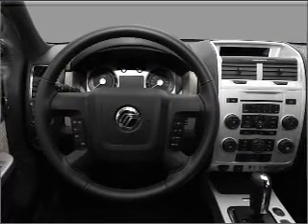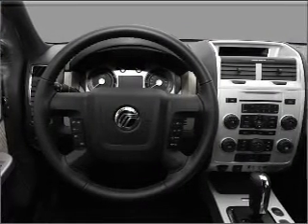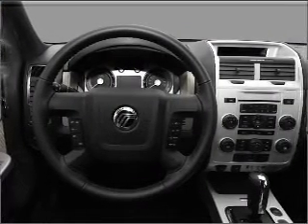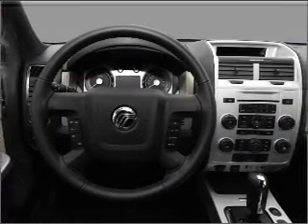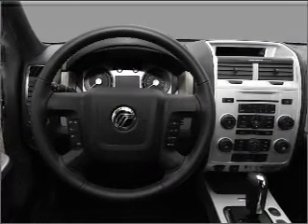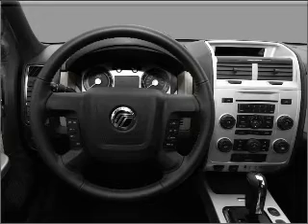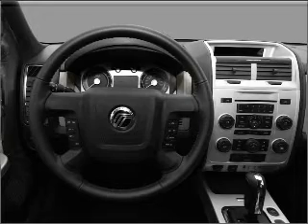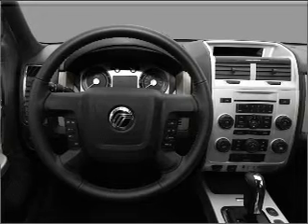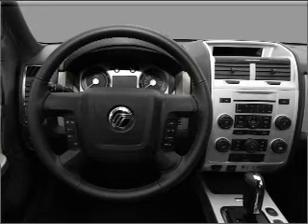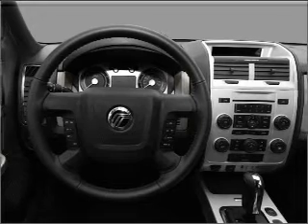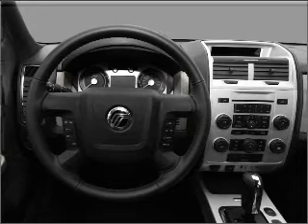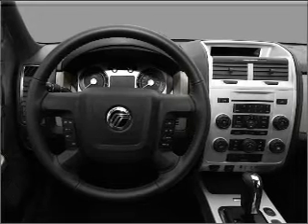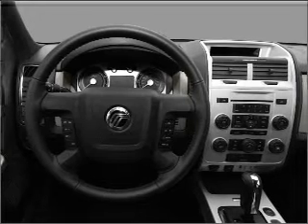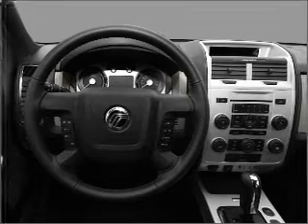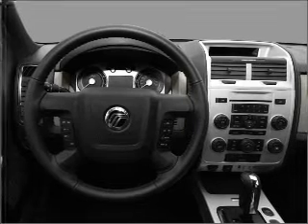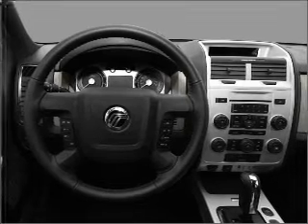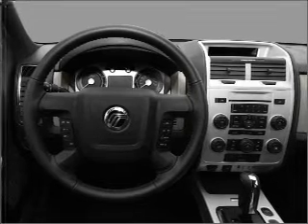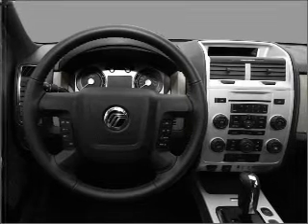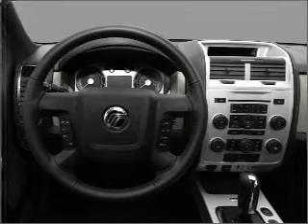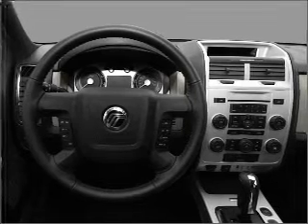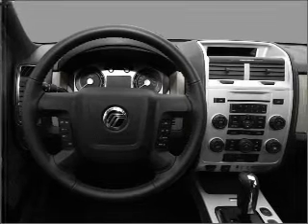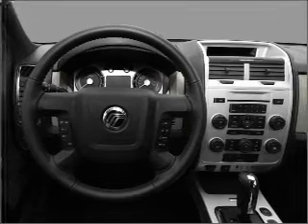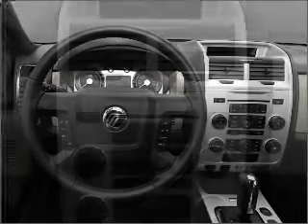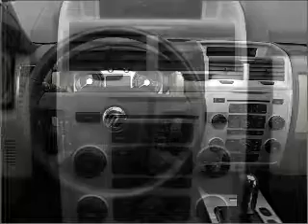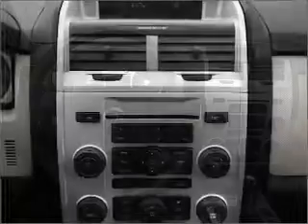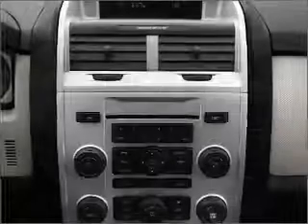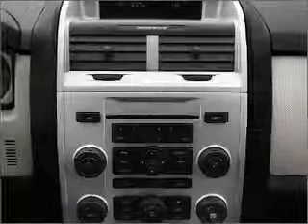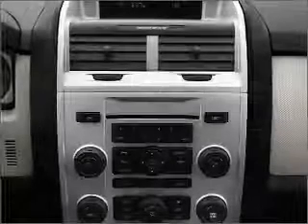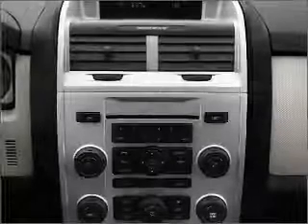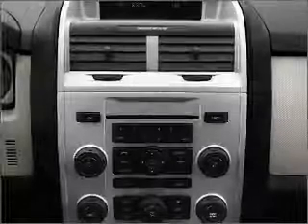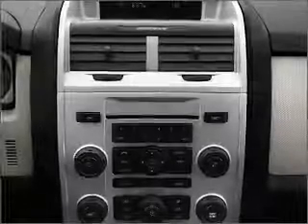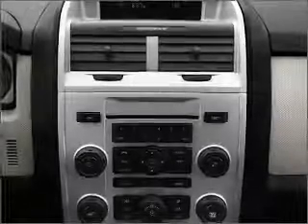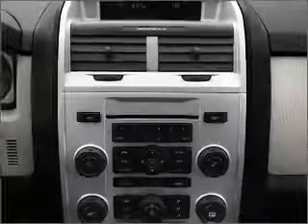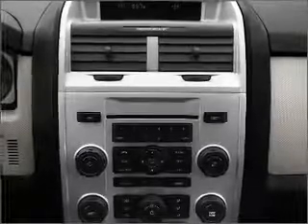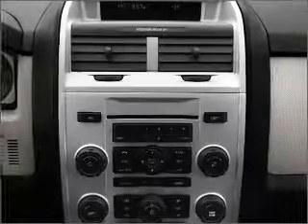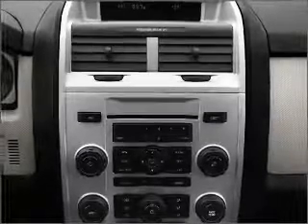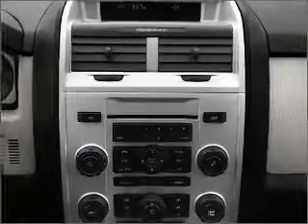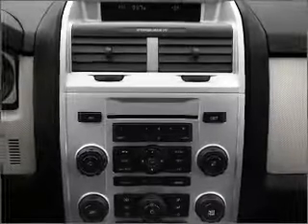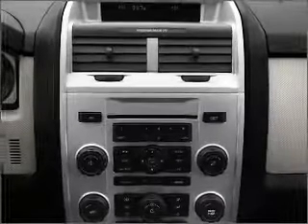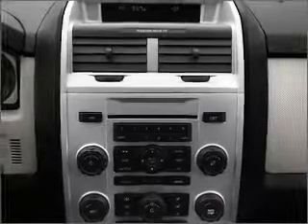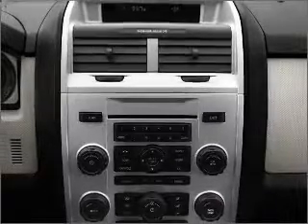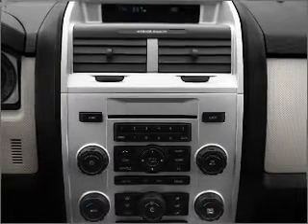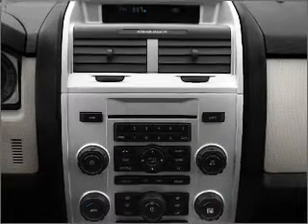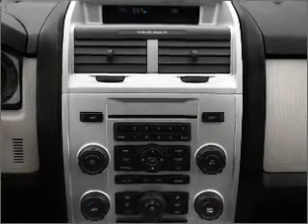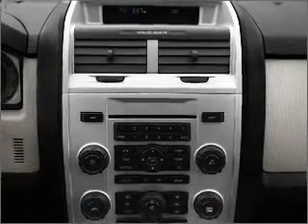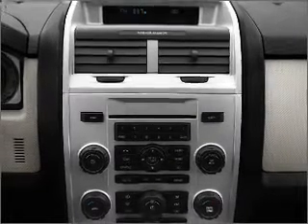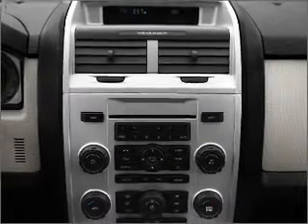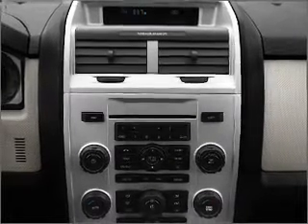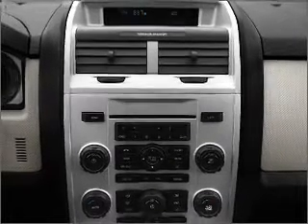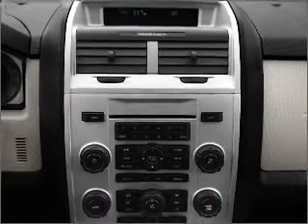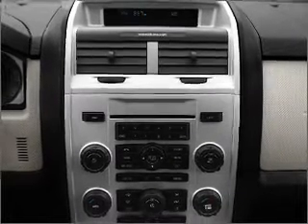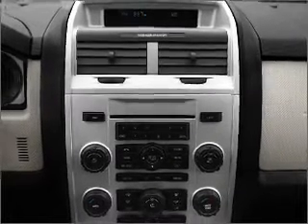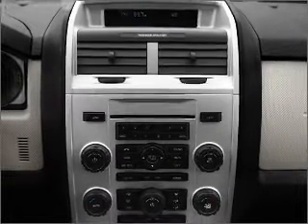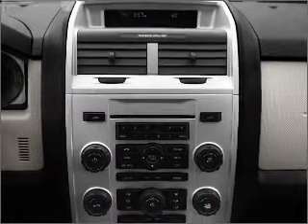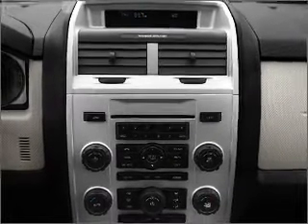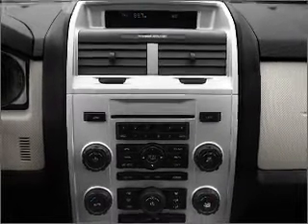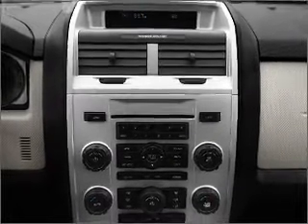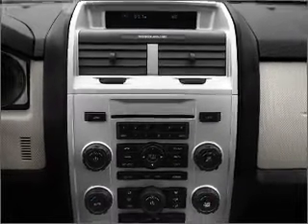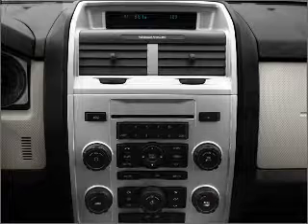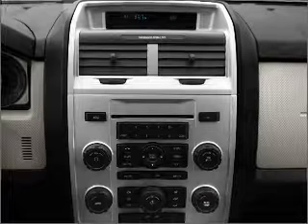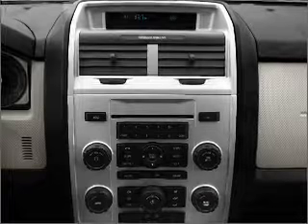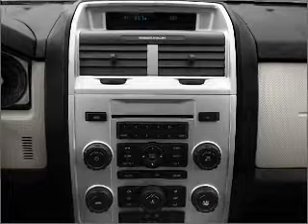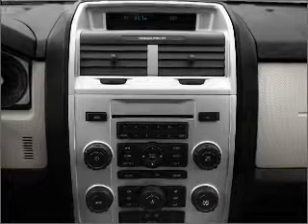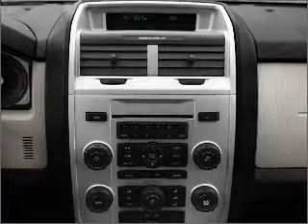Power mirrors. An AM FM stereo with a CD player. An adjustable tilt steering wheel. Call today to schedule a test drive.